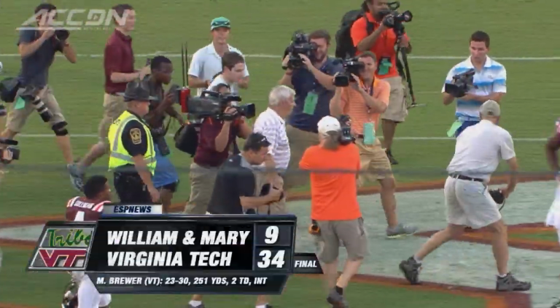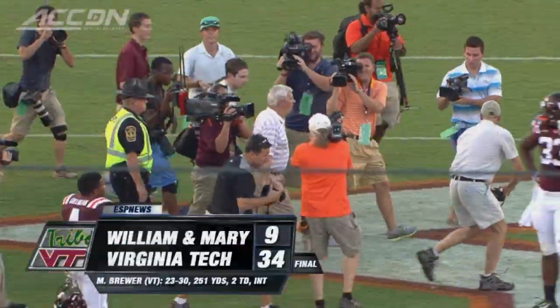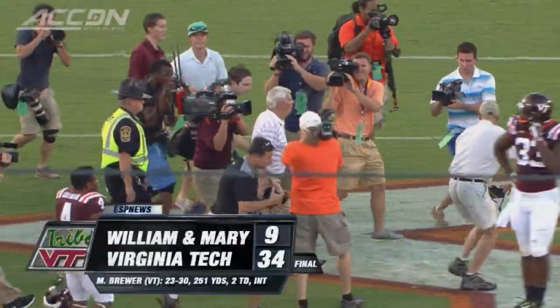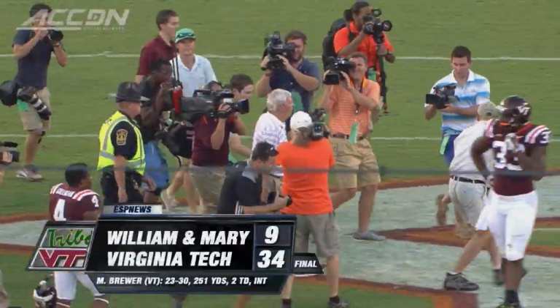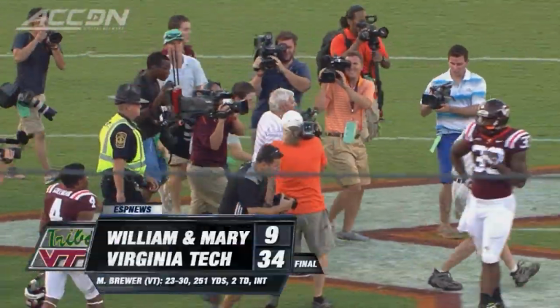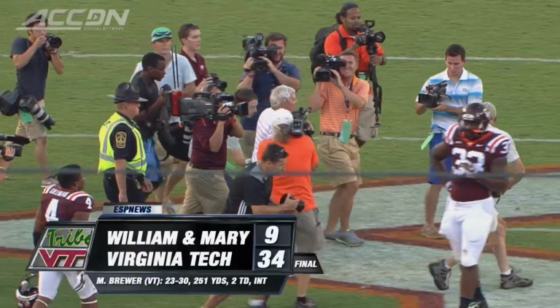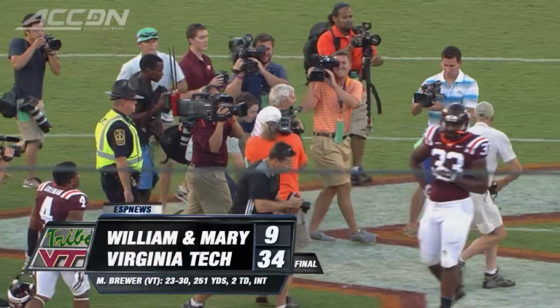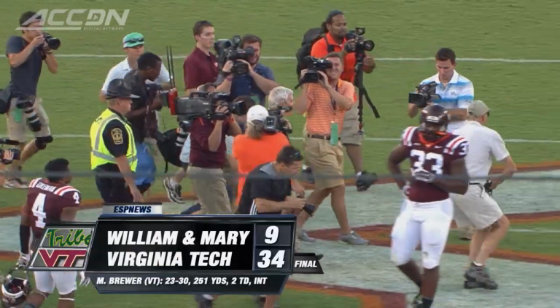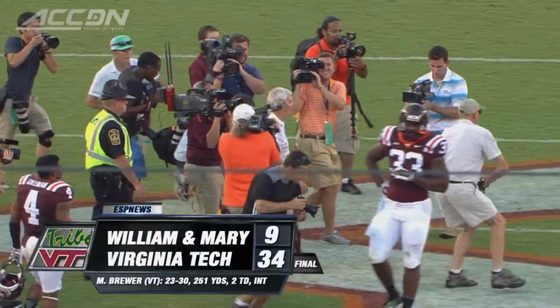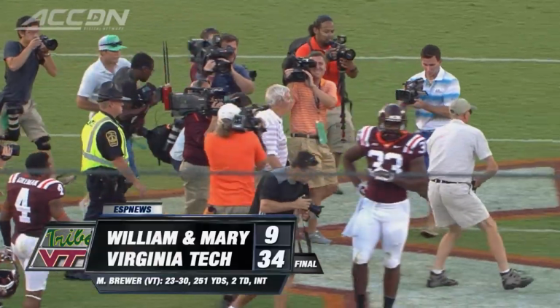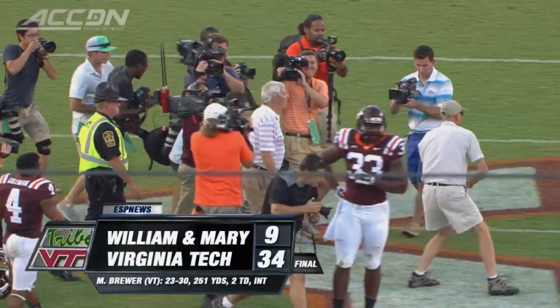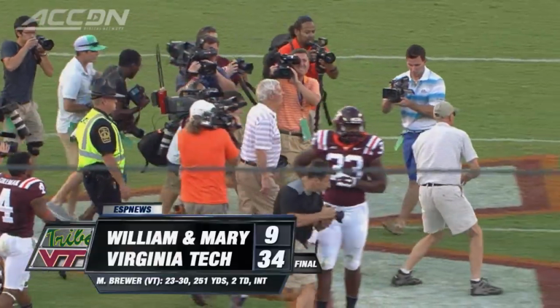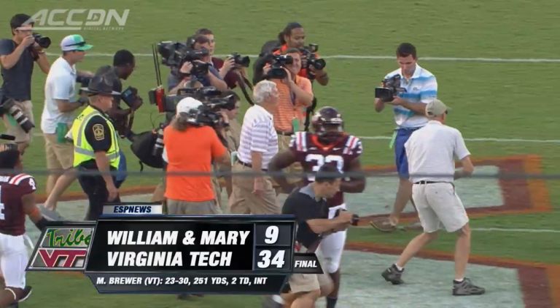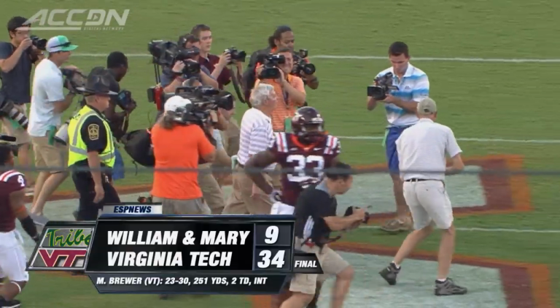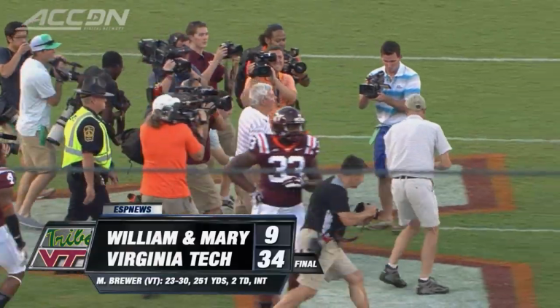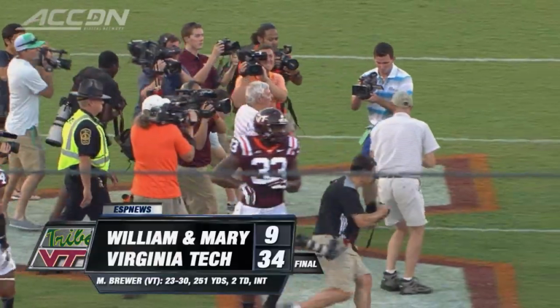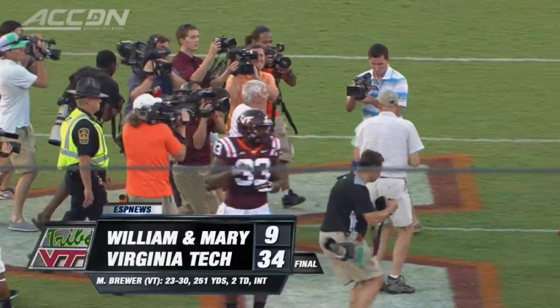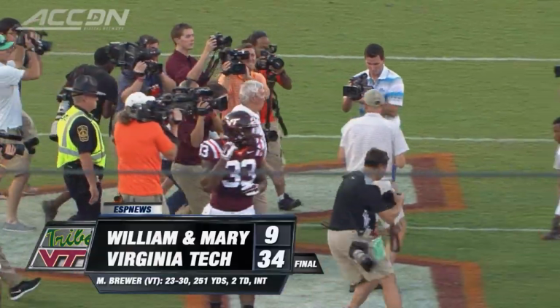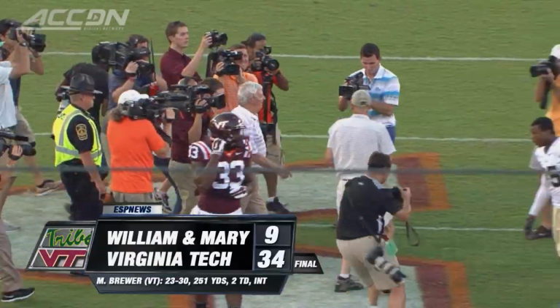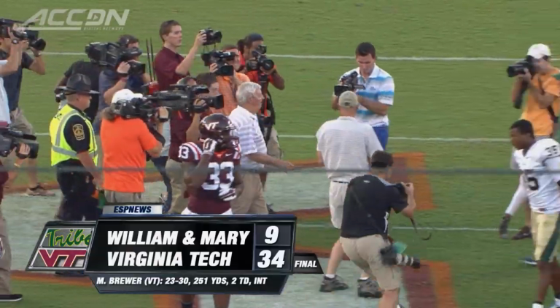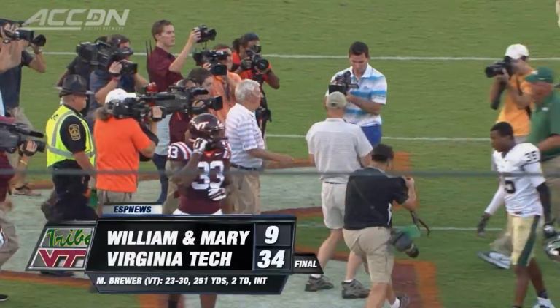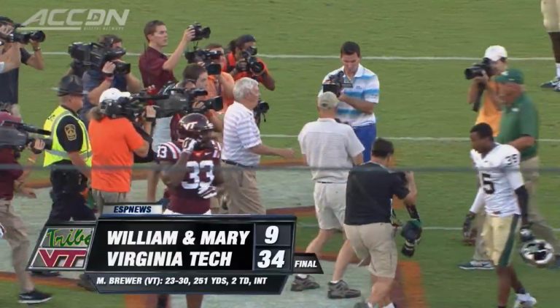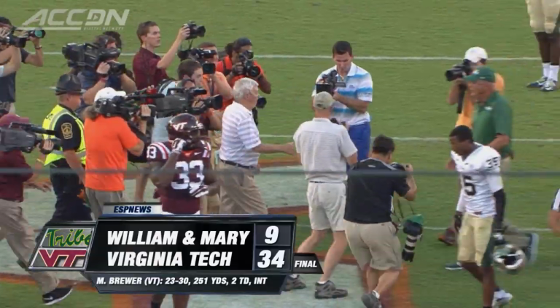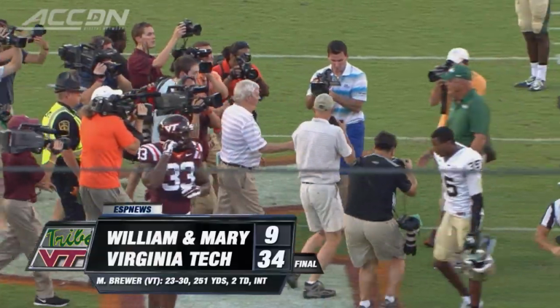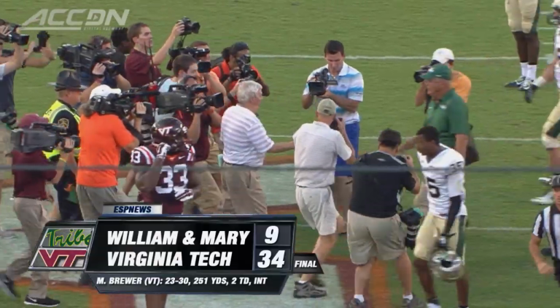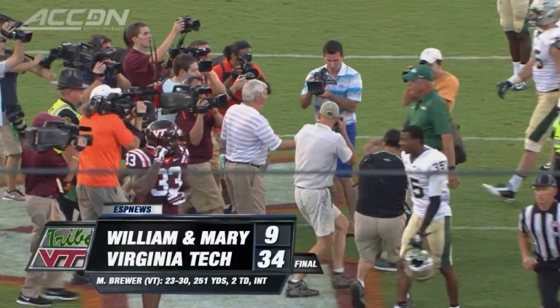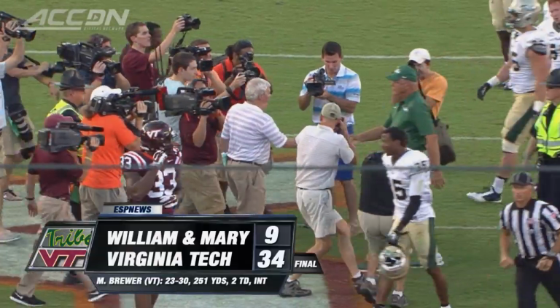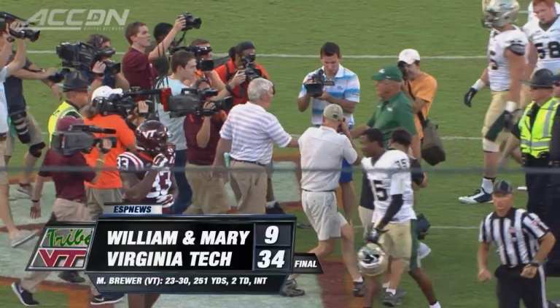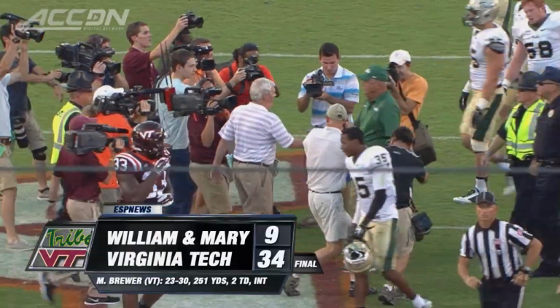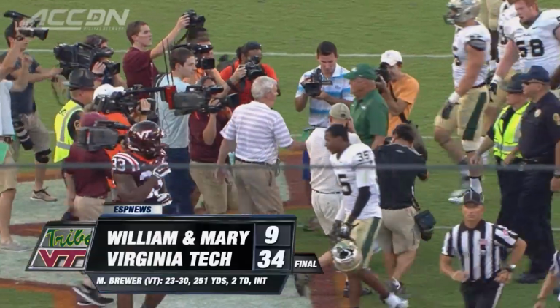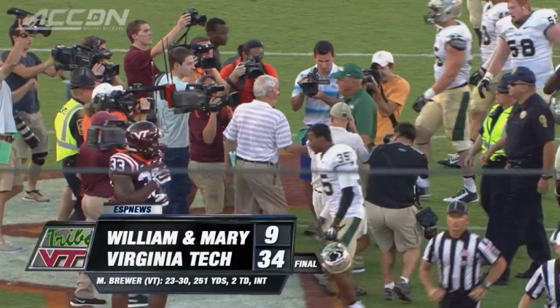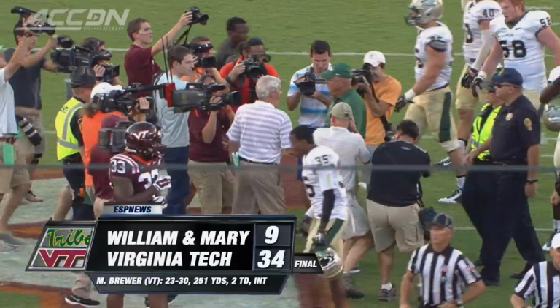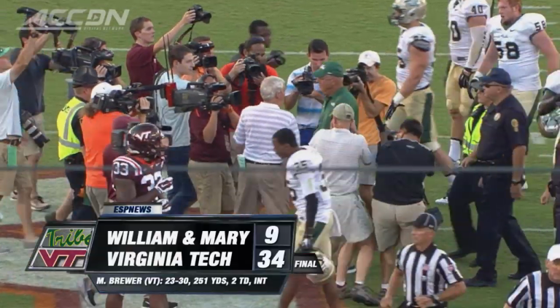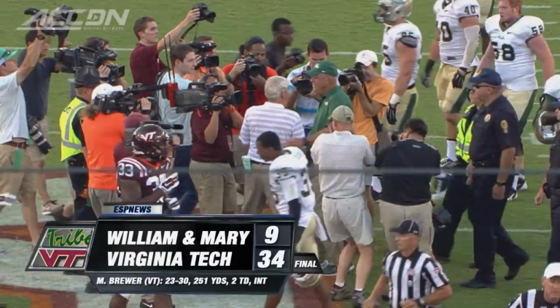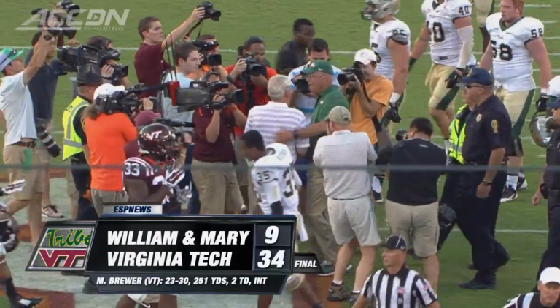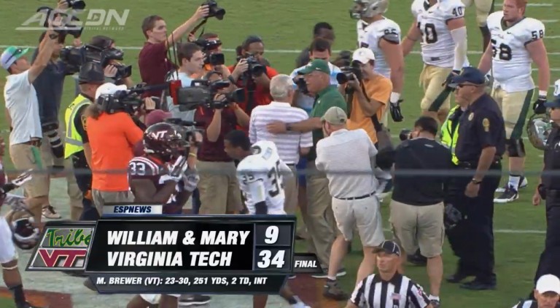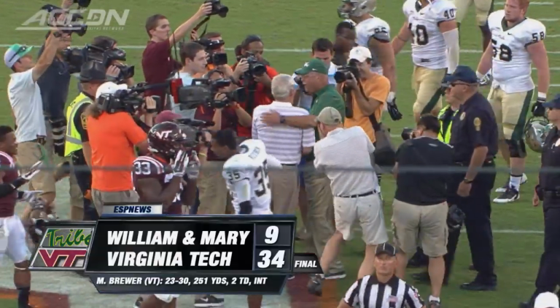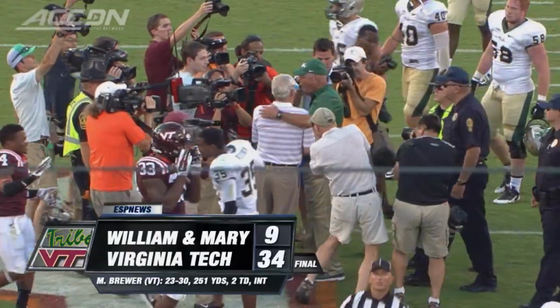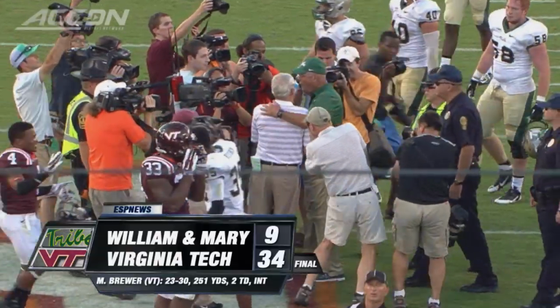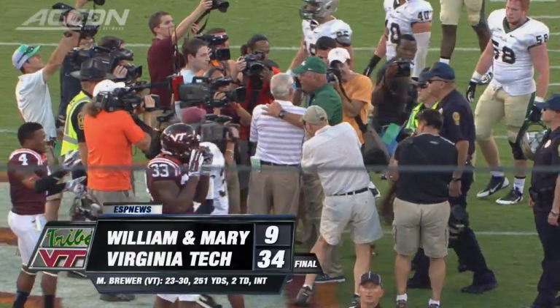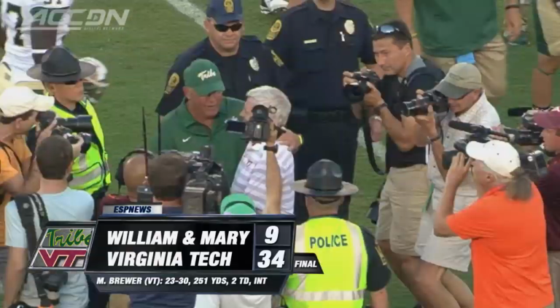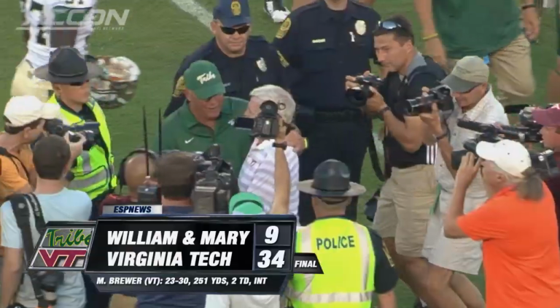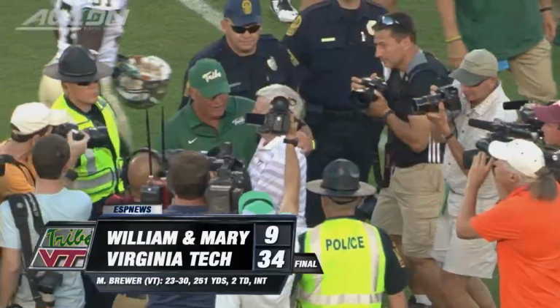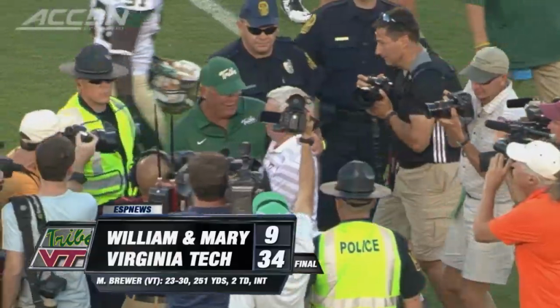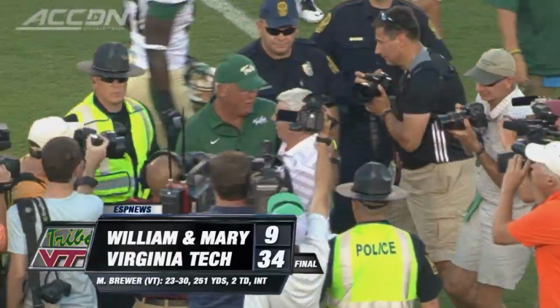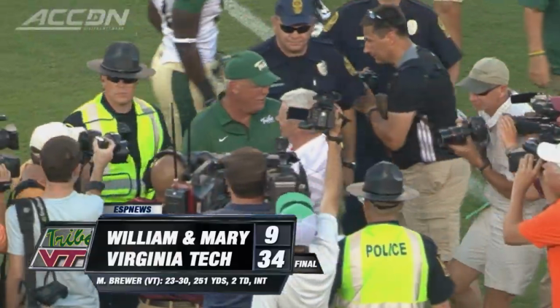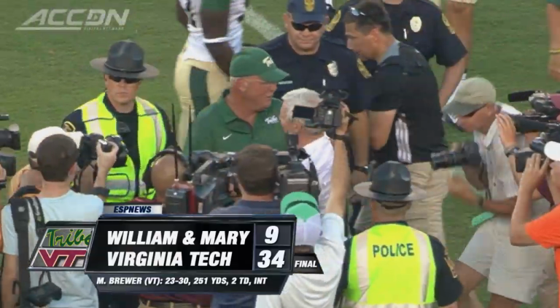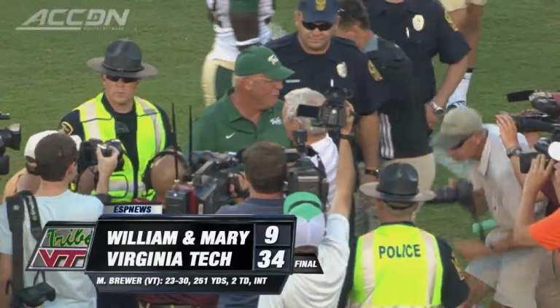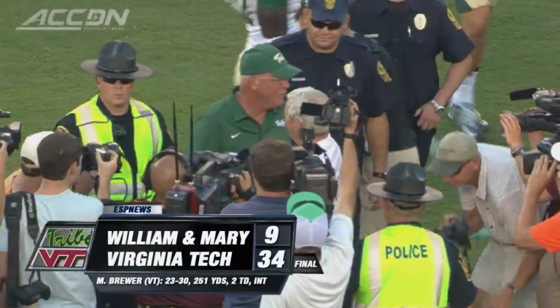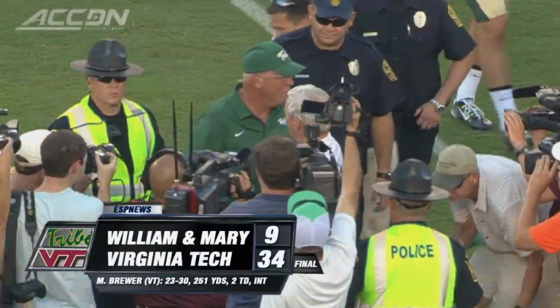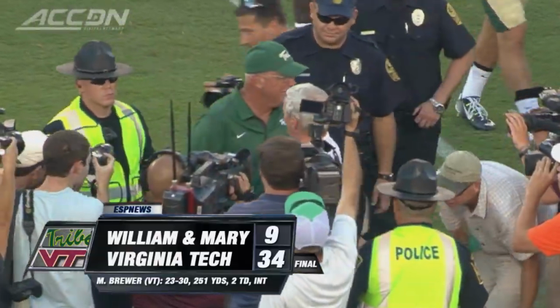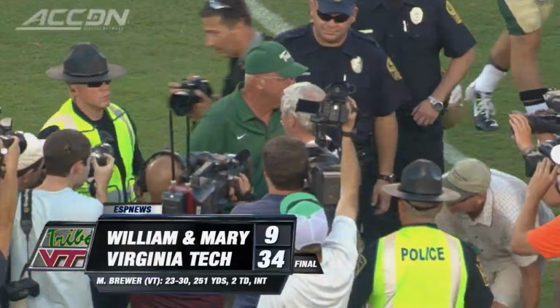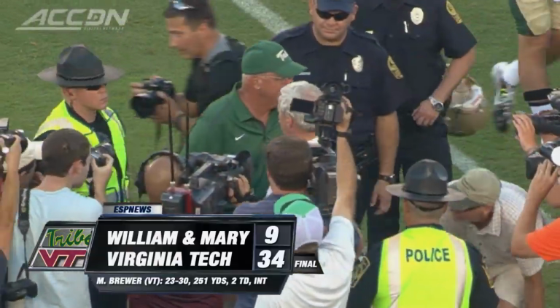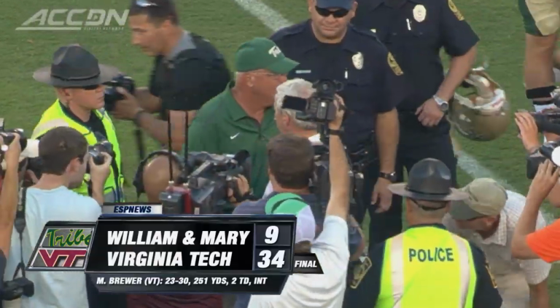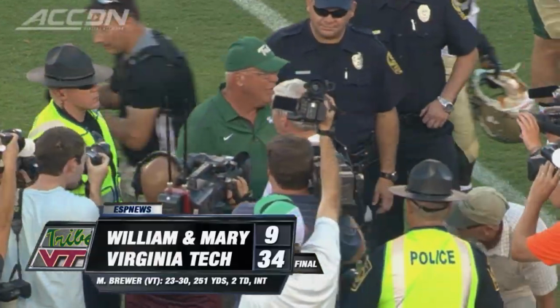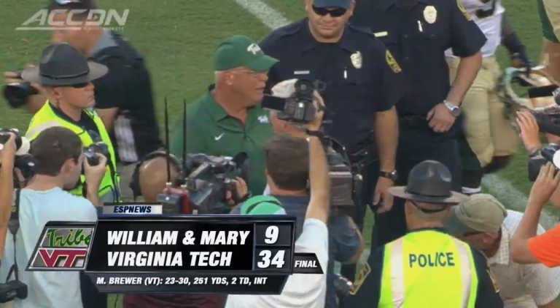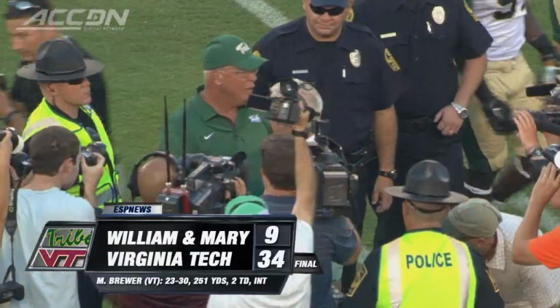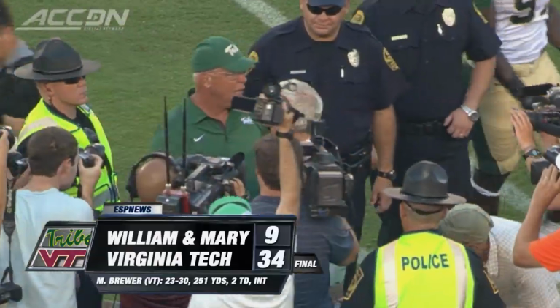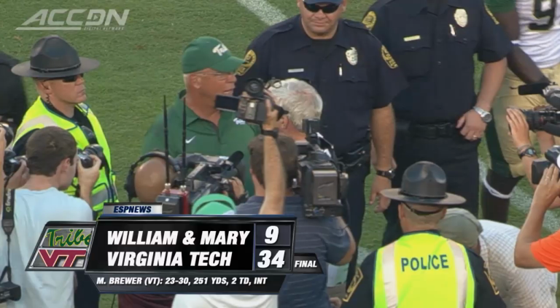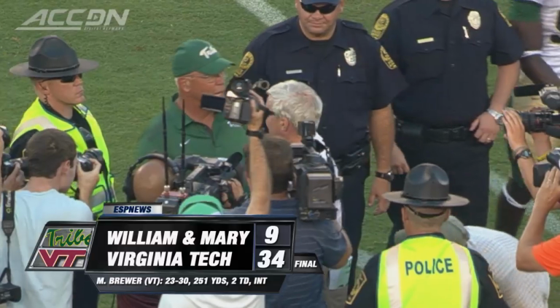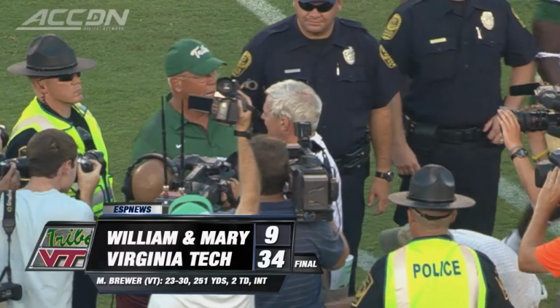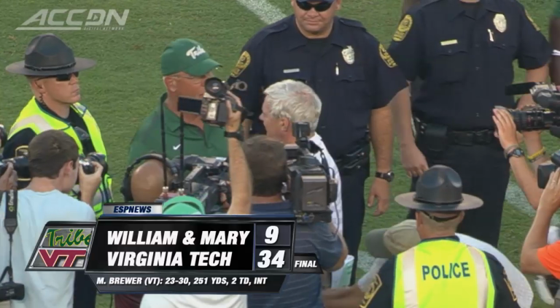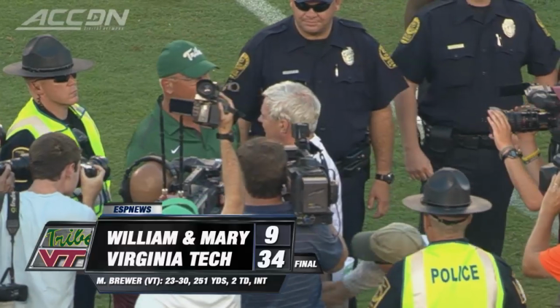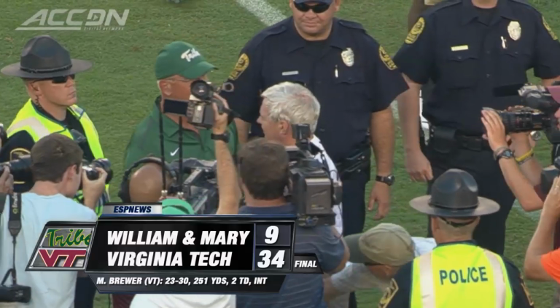Next up, Ohio State. I'm Jeff Schell. You're watching the ACC Digital Network, brought to you by Ruby Tuesday.